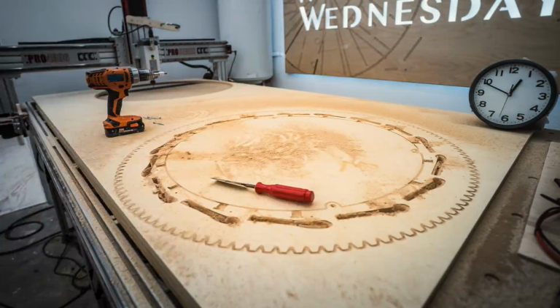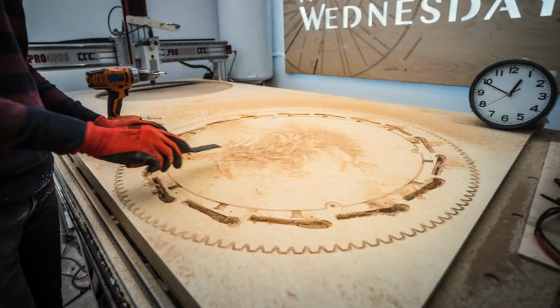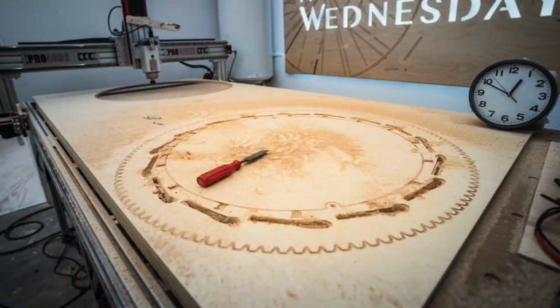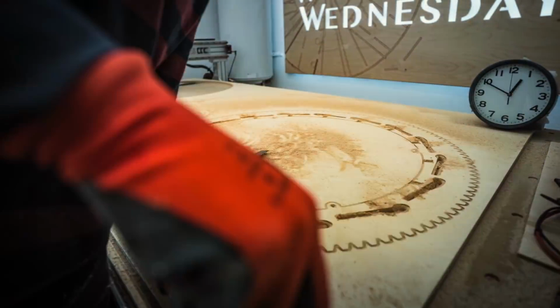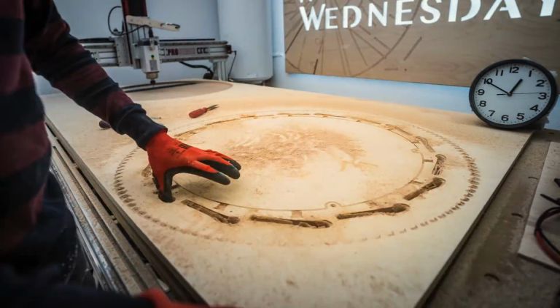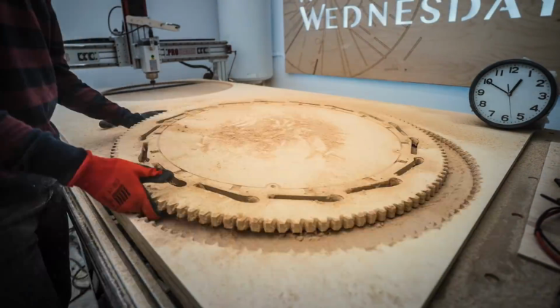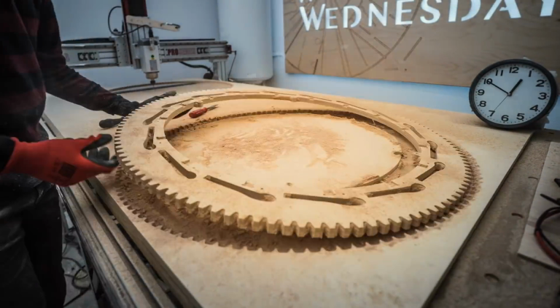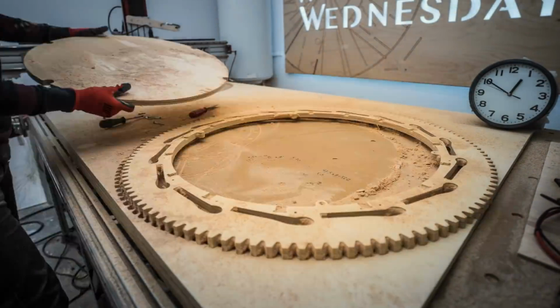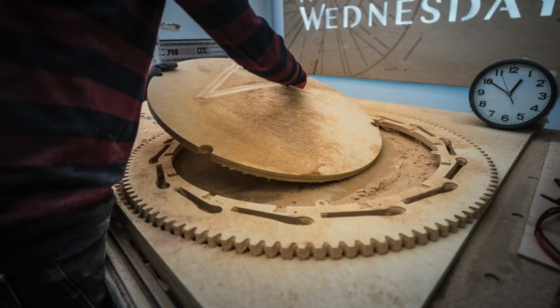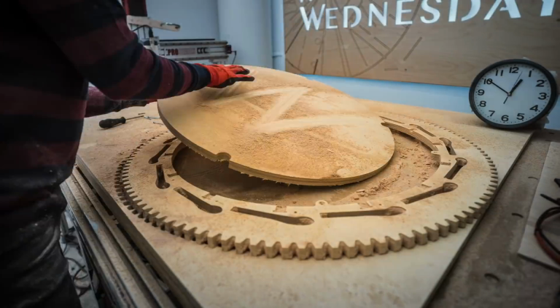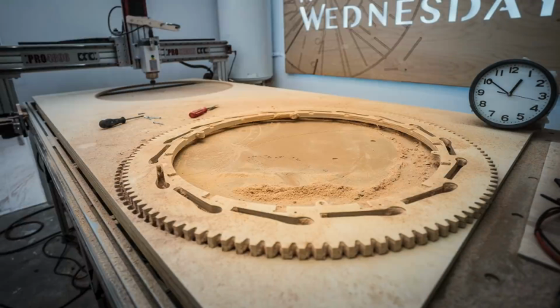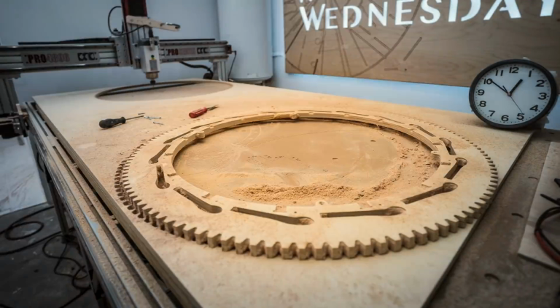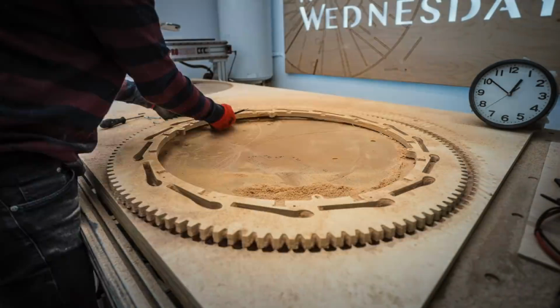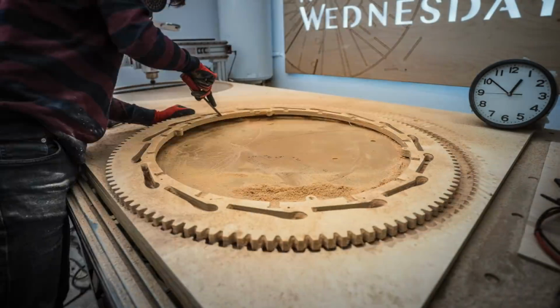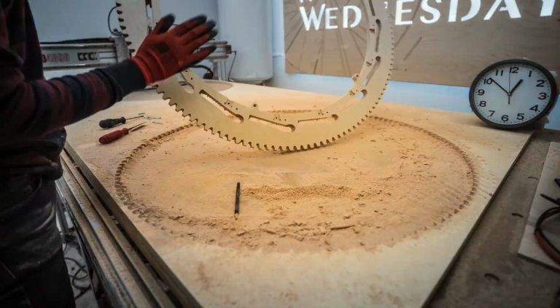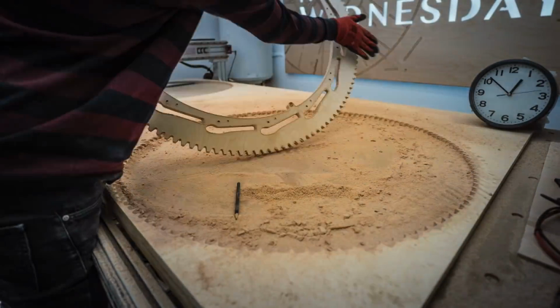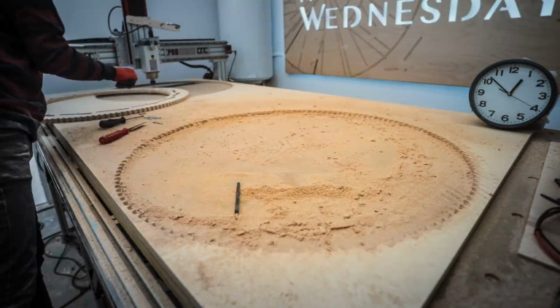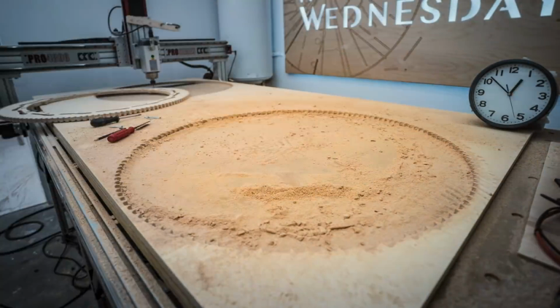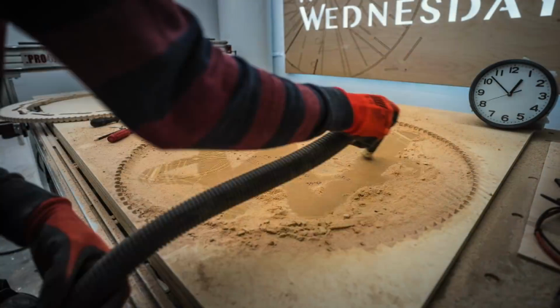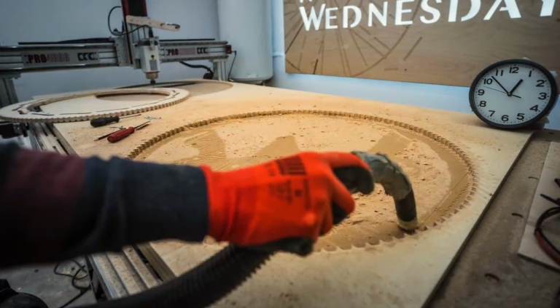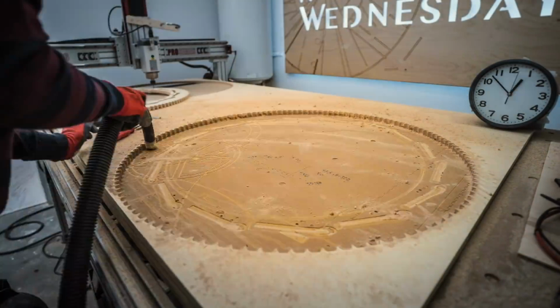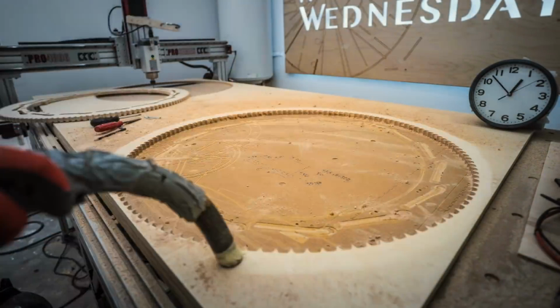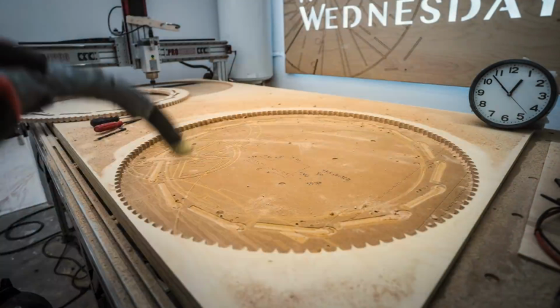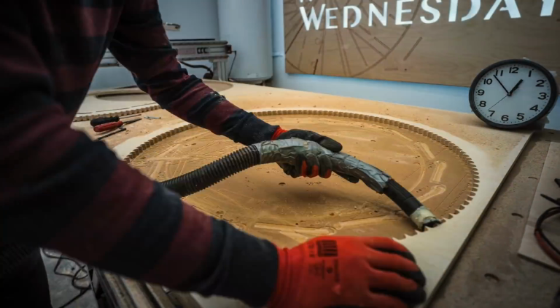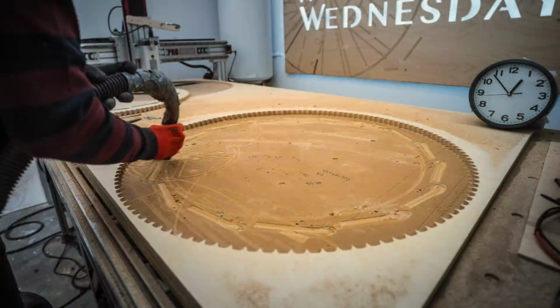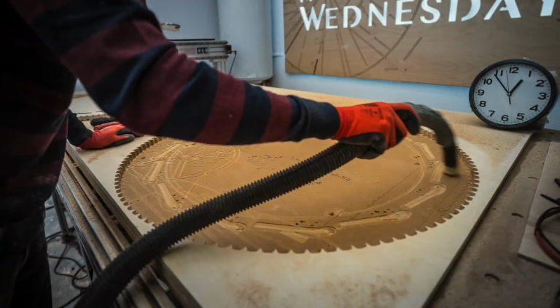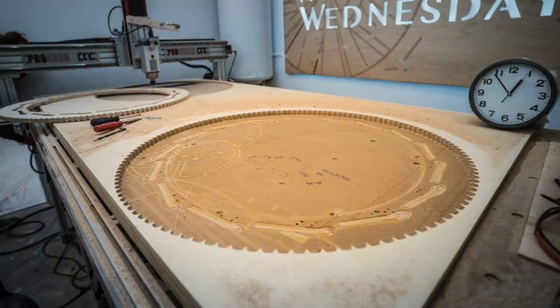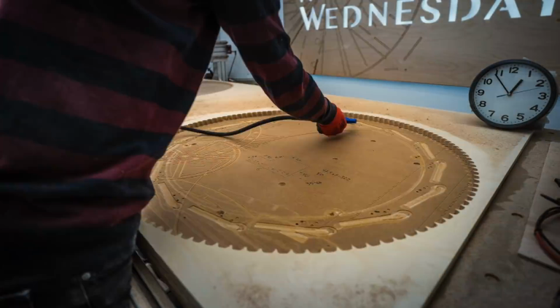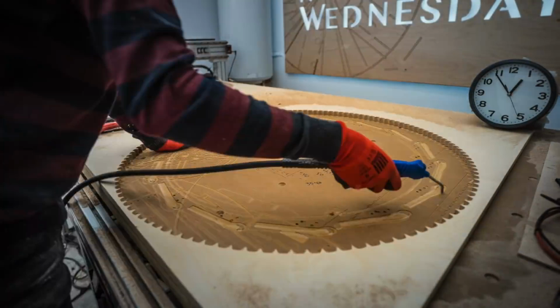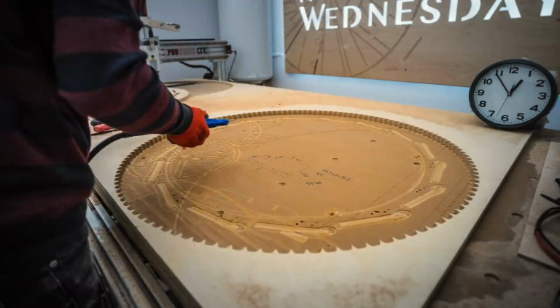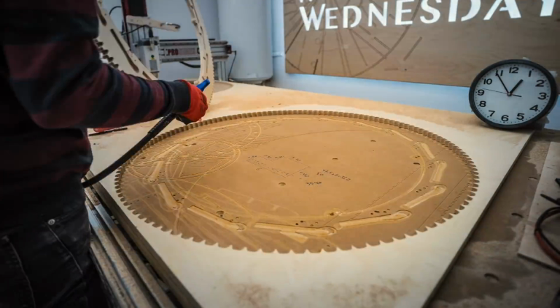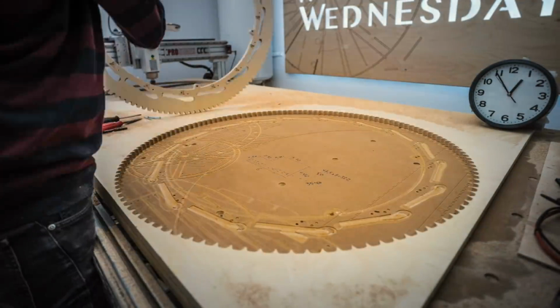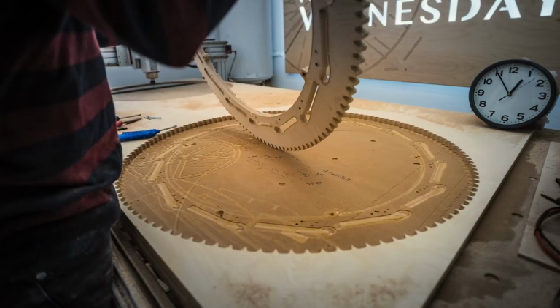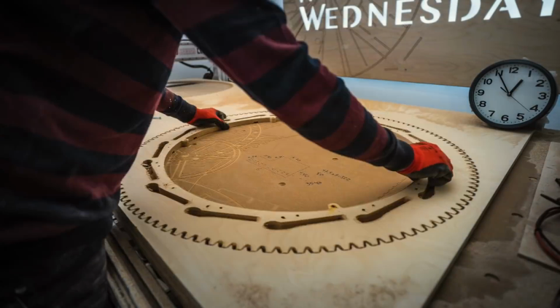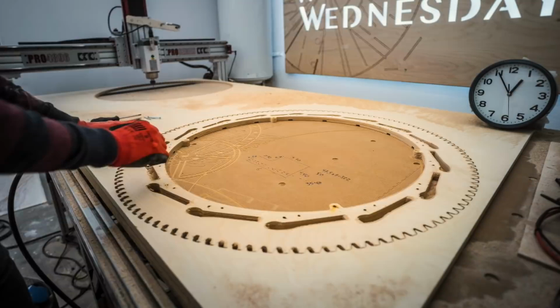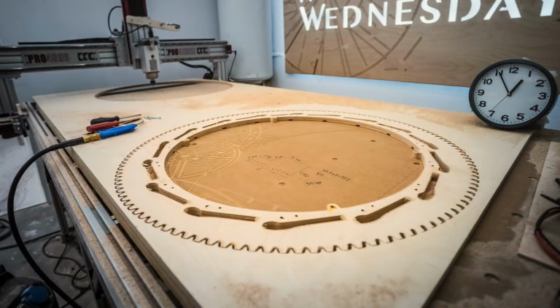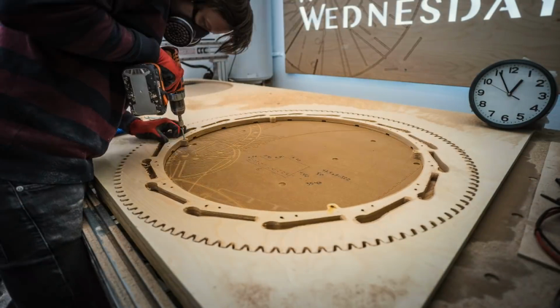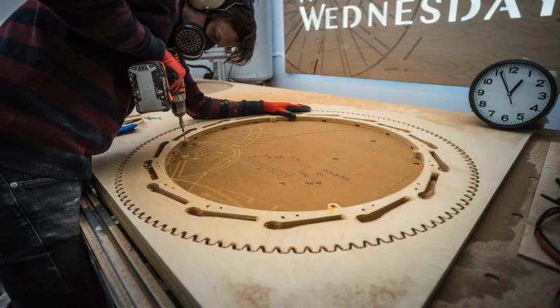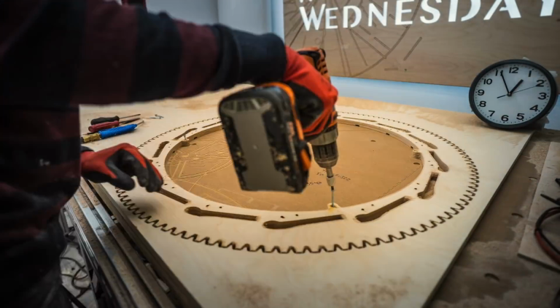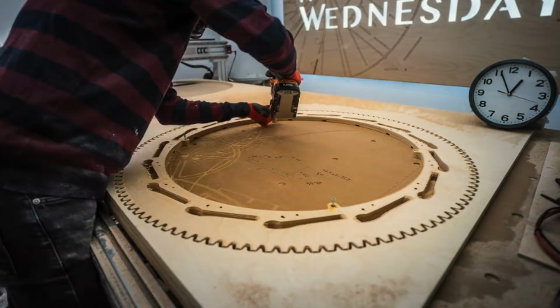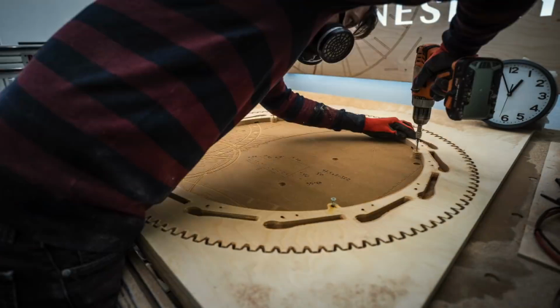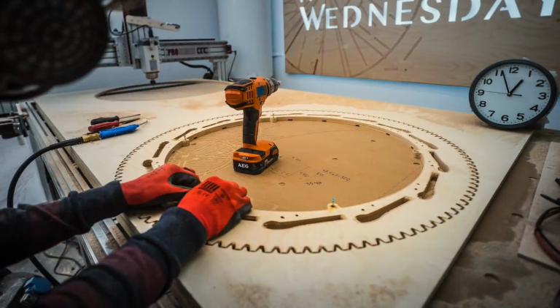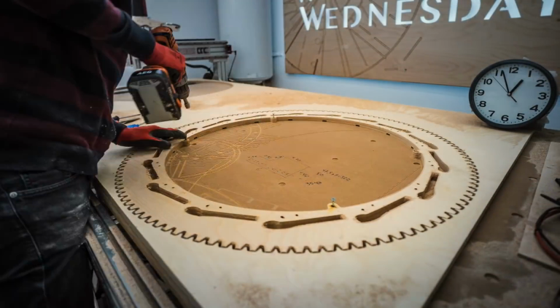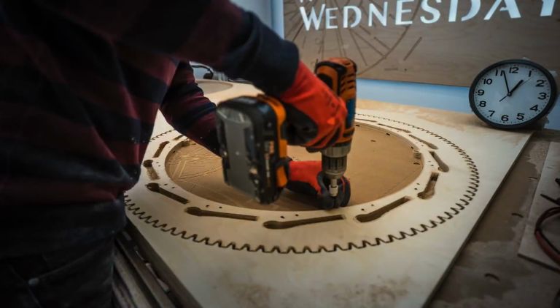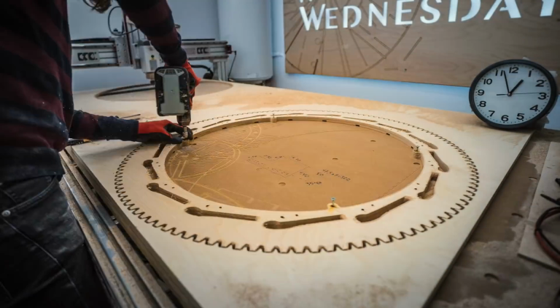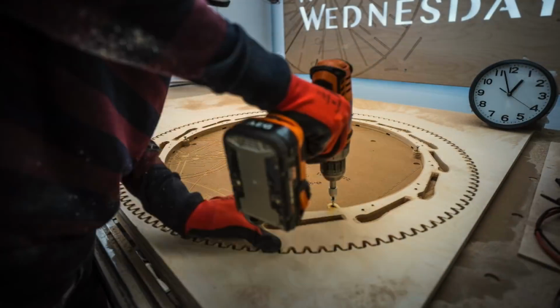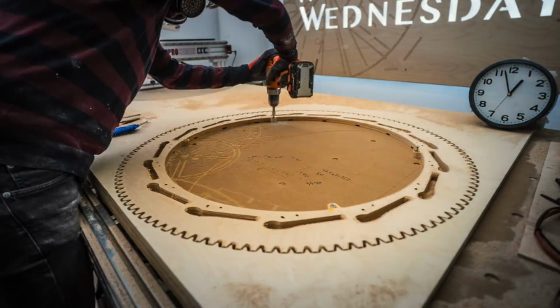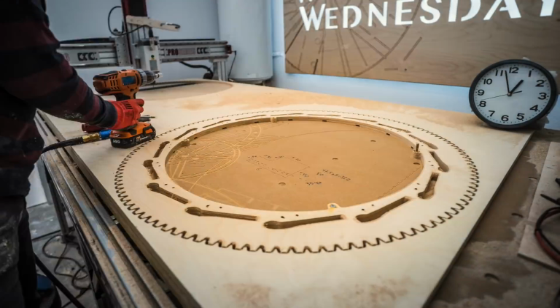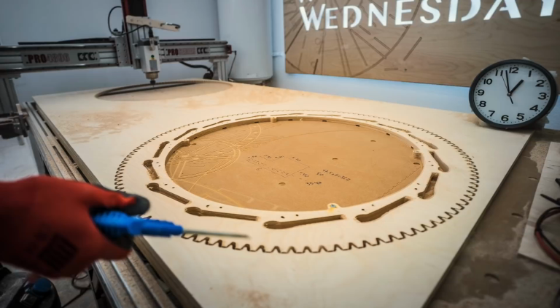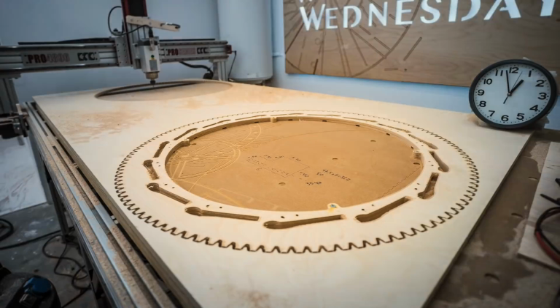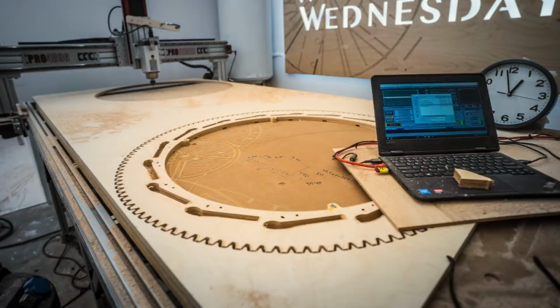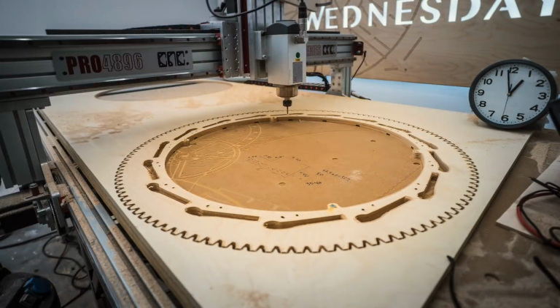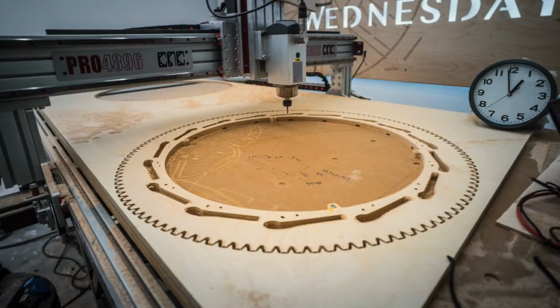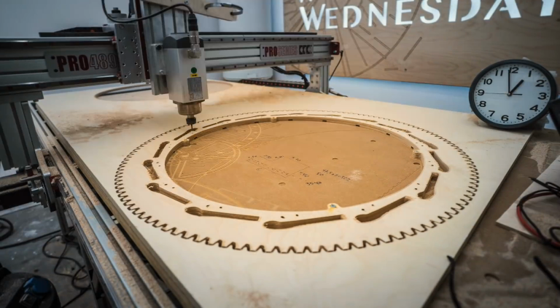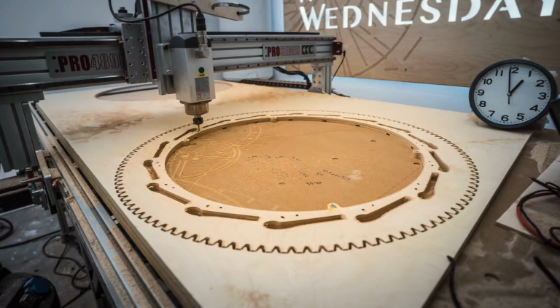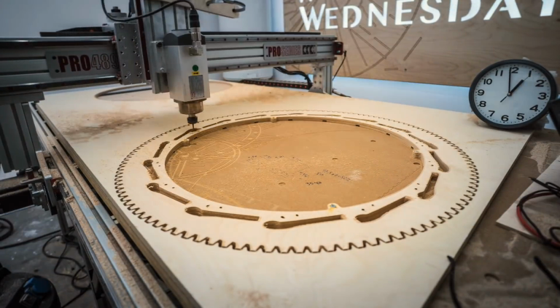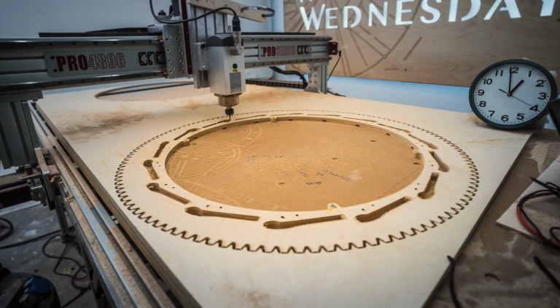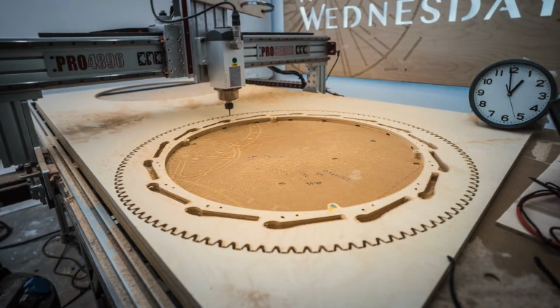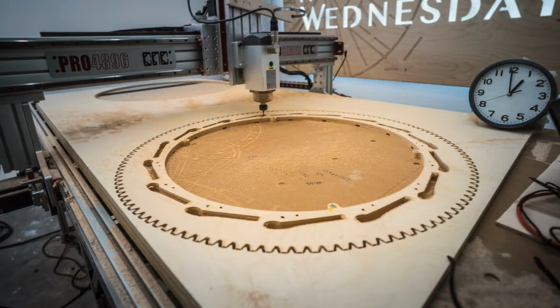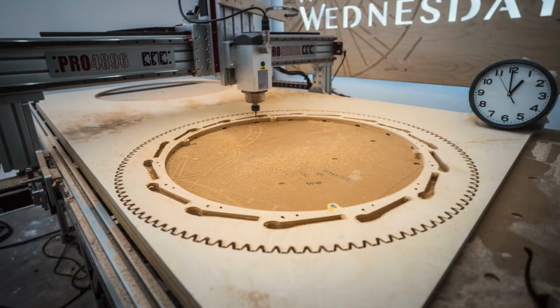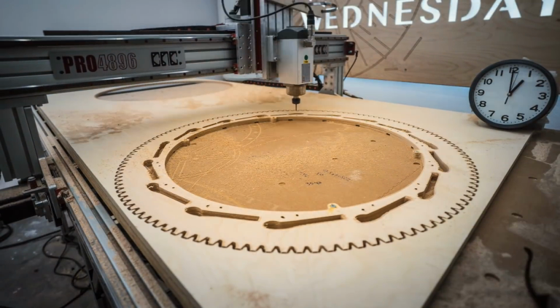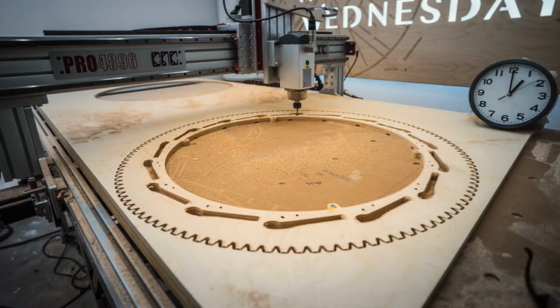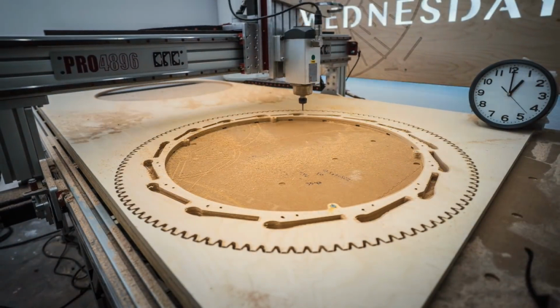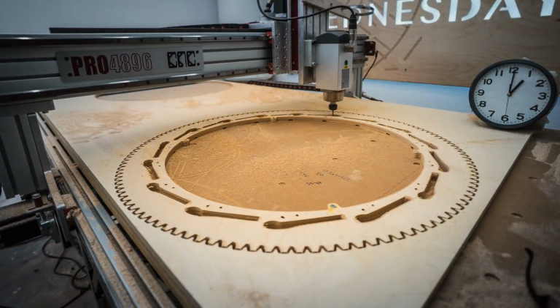So that's done. I can now clean up, flip the part 180 degrees, and use the registering holes to find the perfect location and start machining the other side.